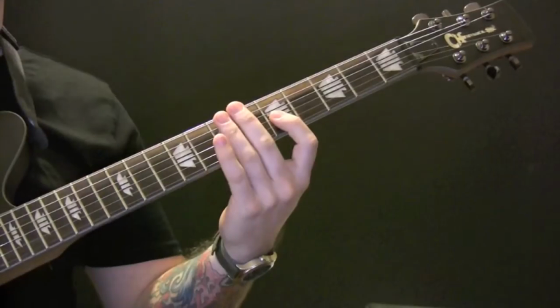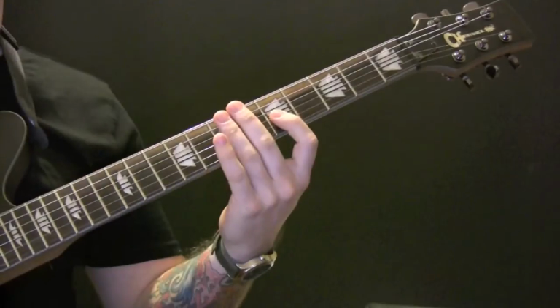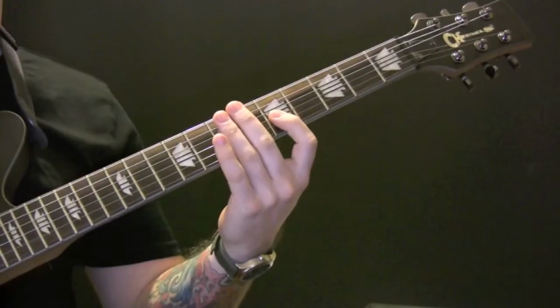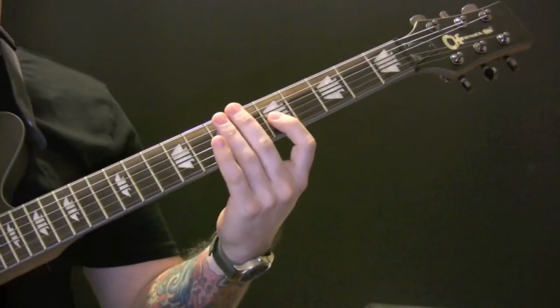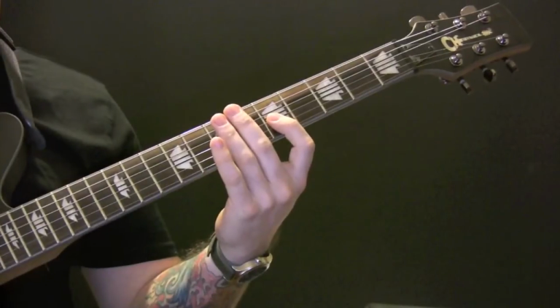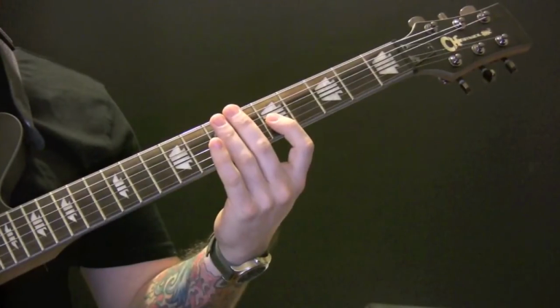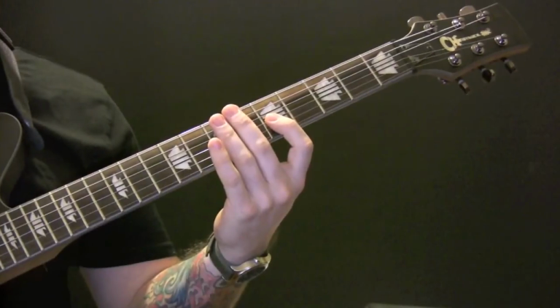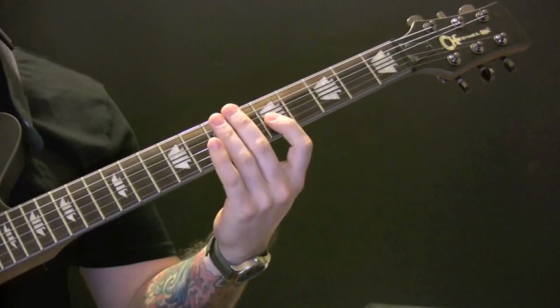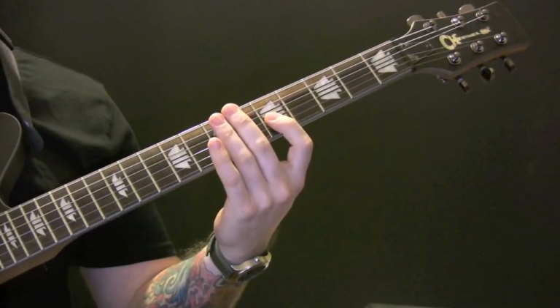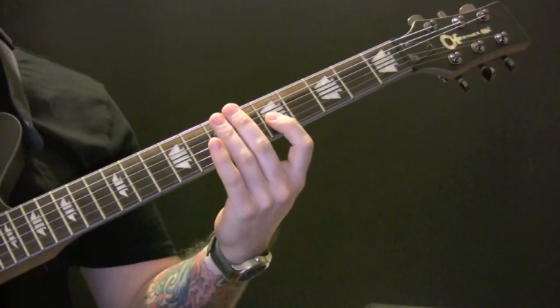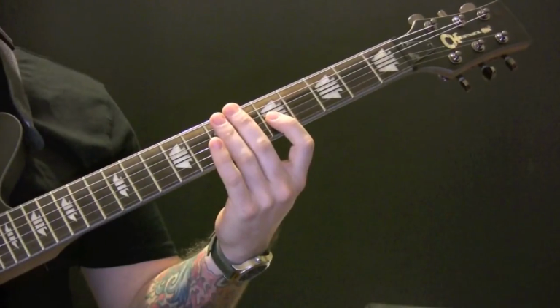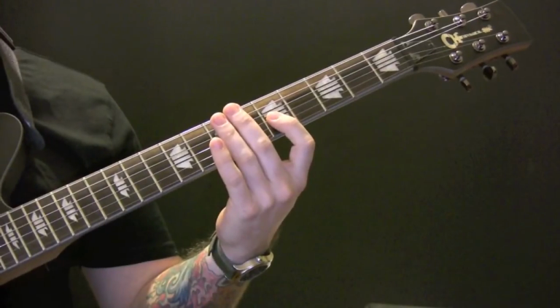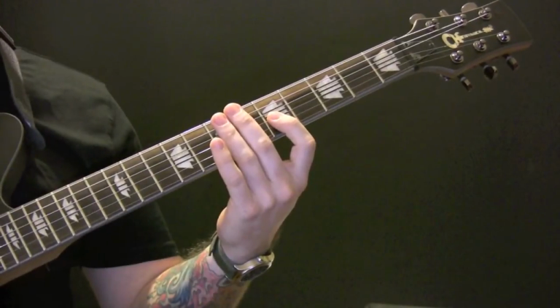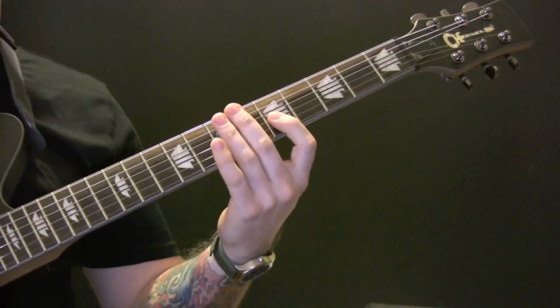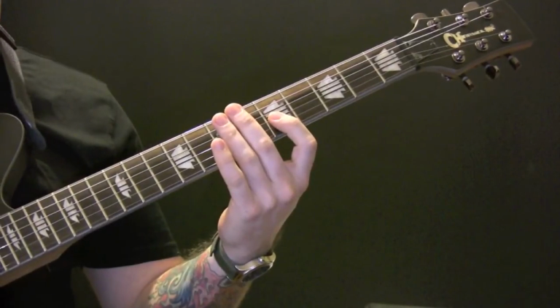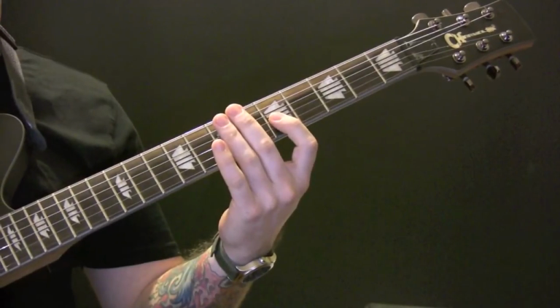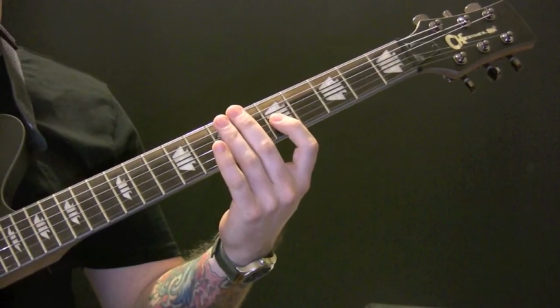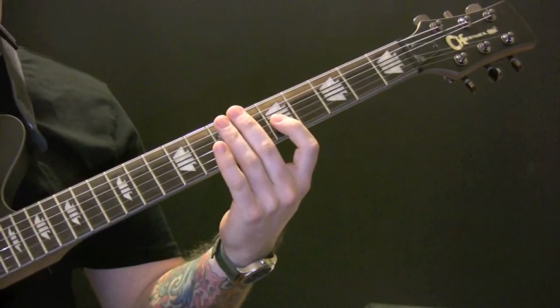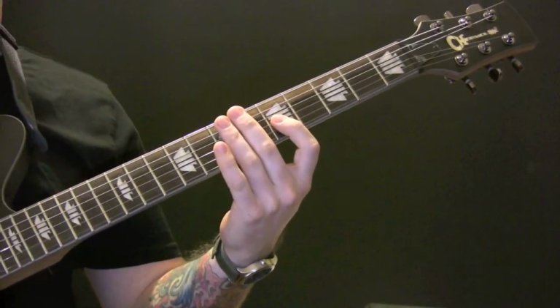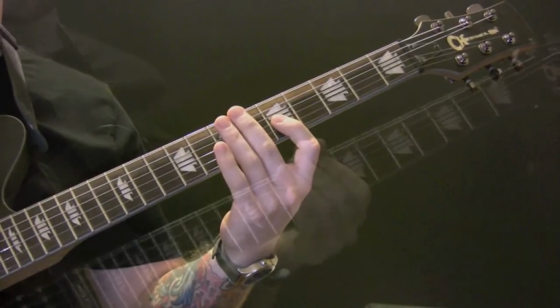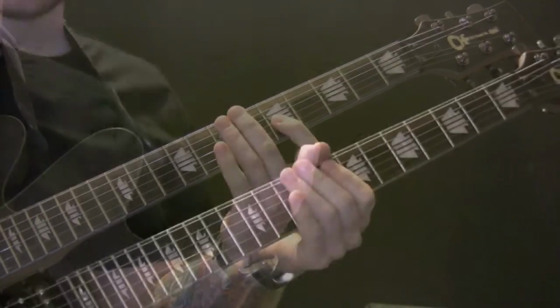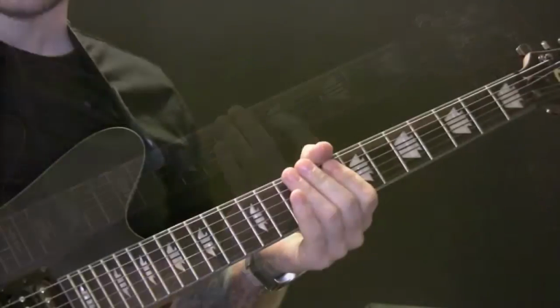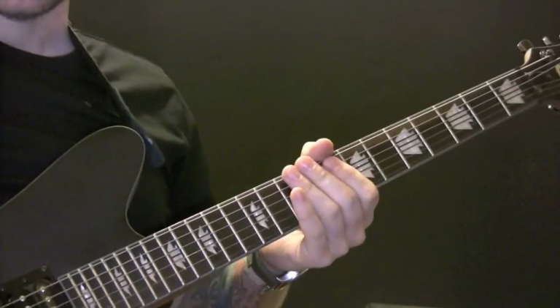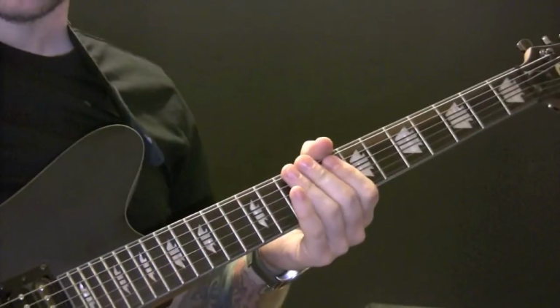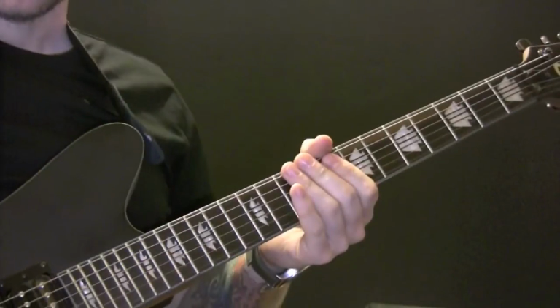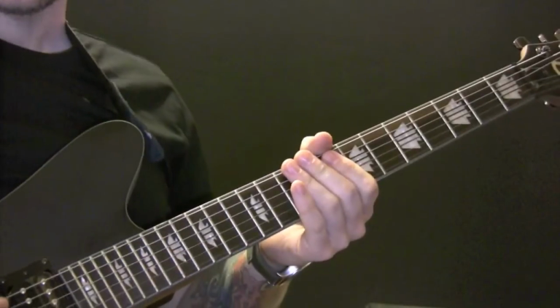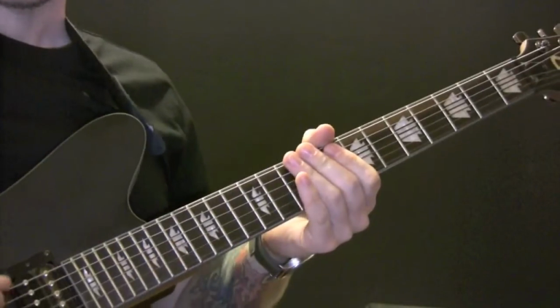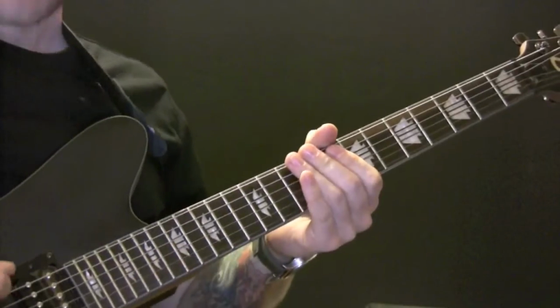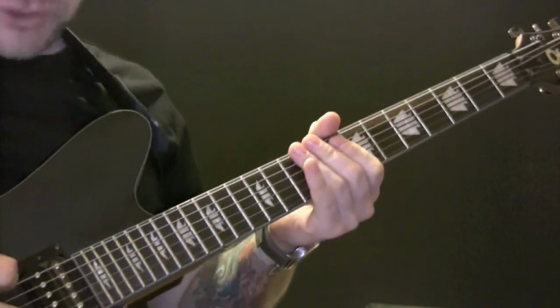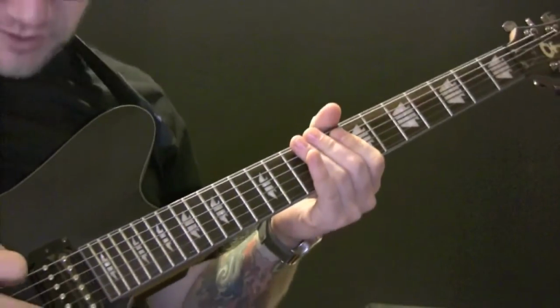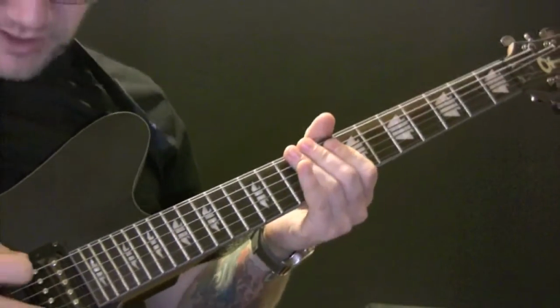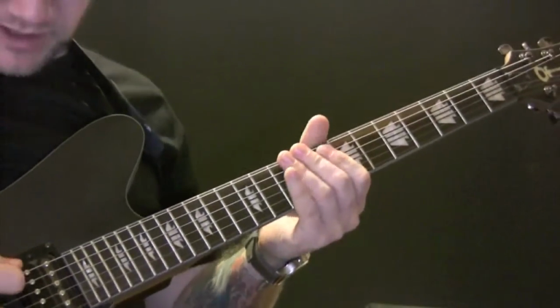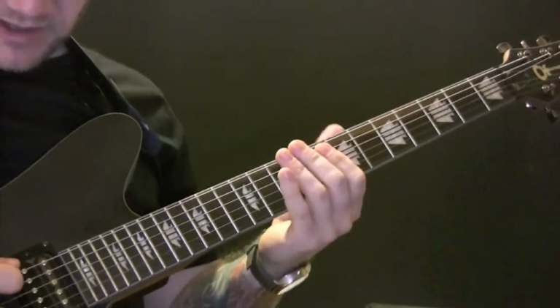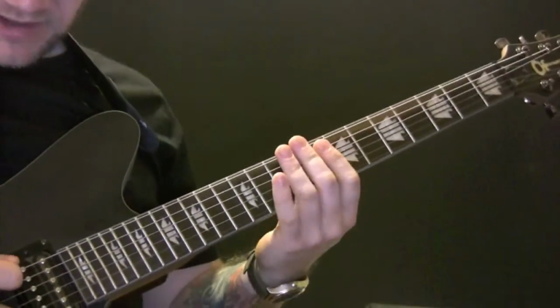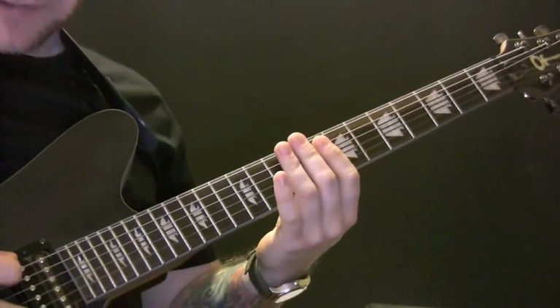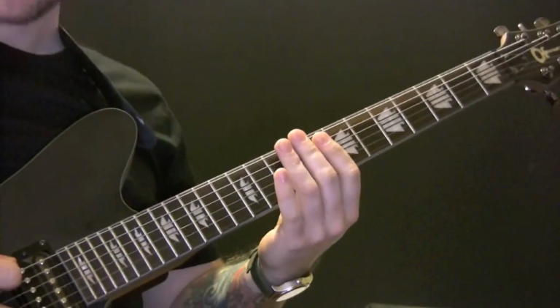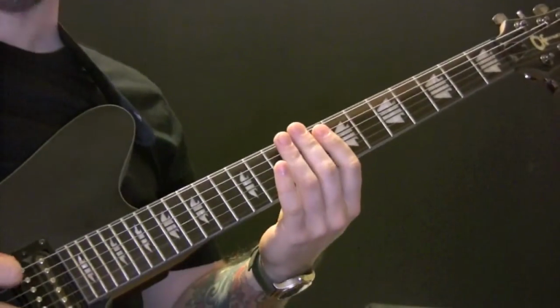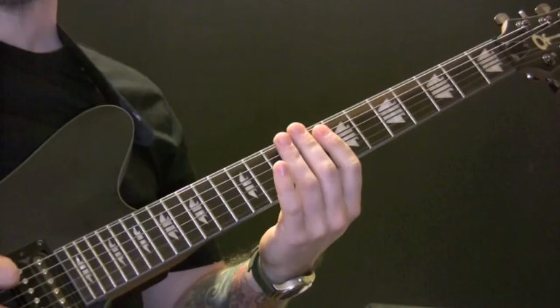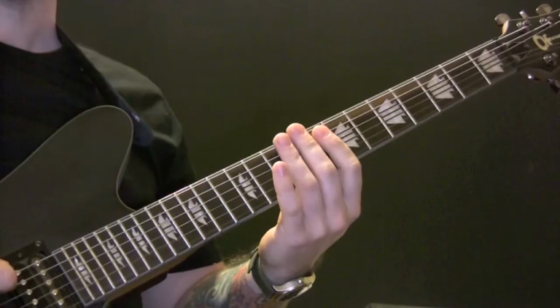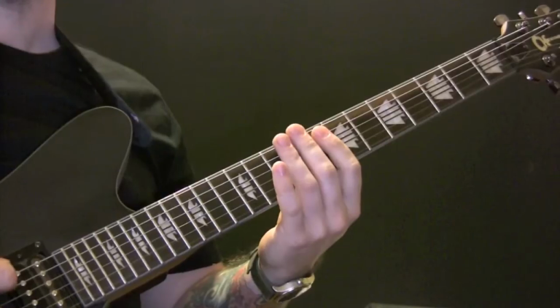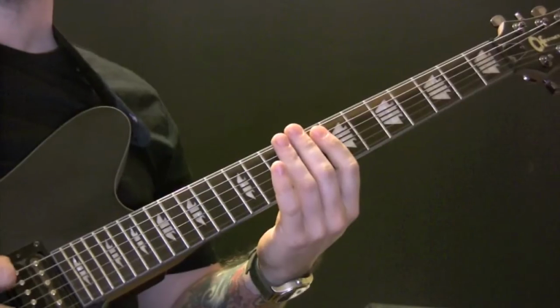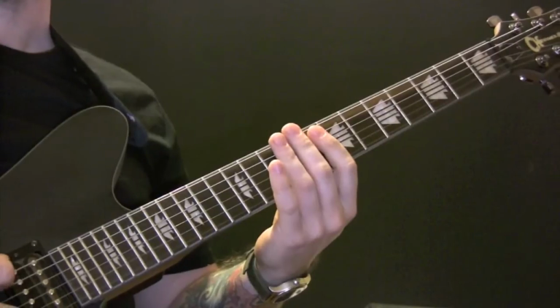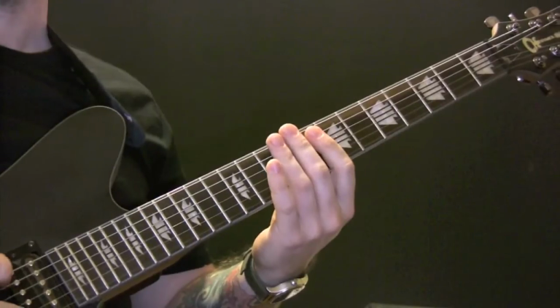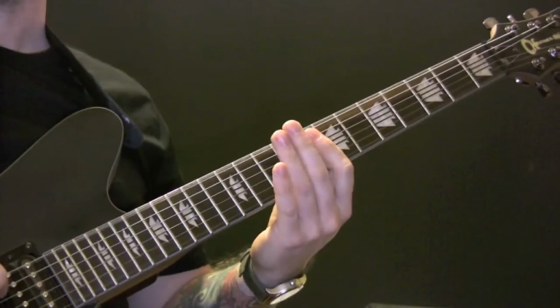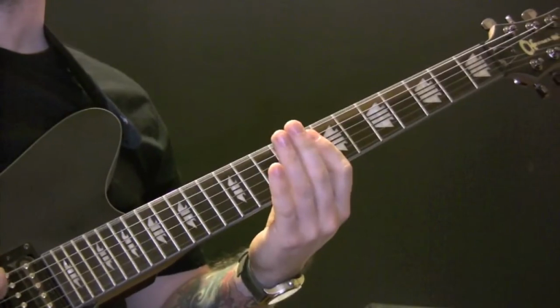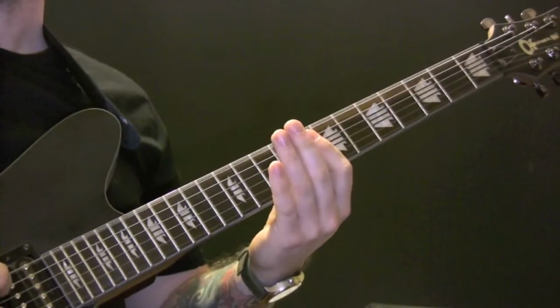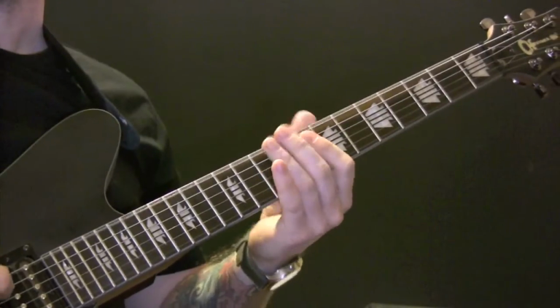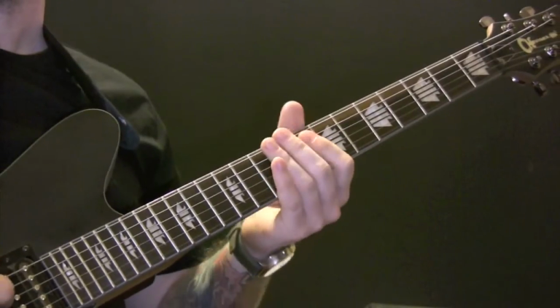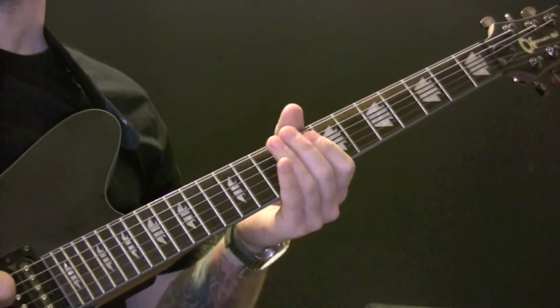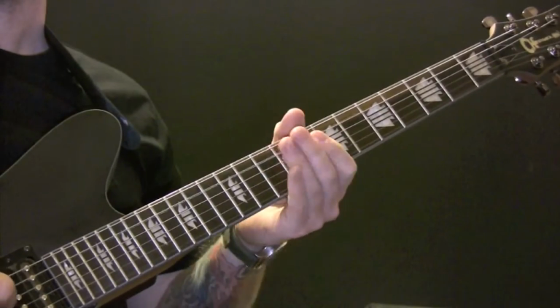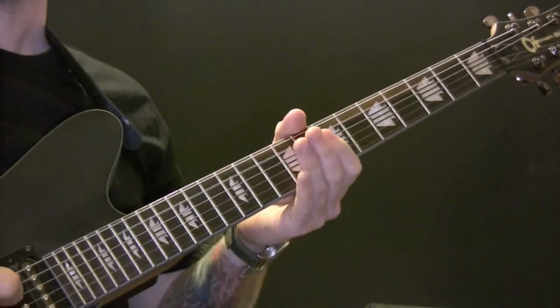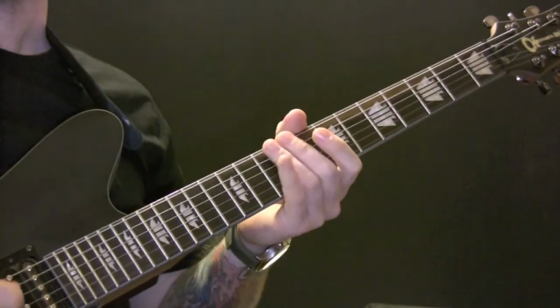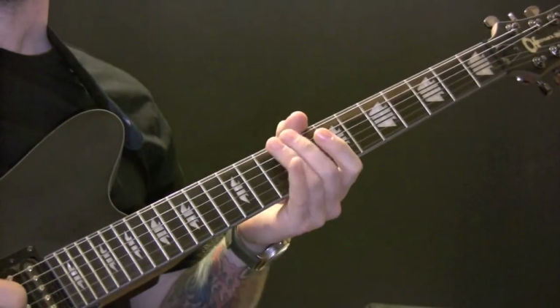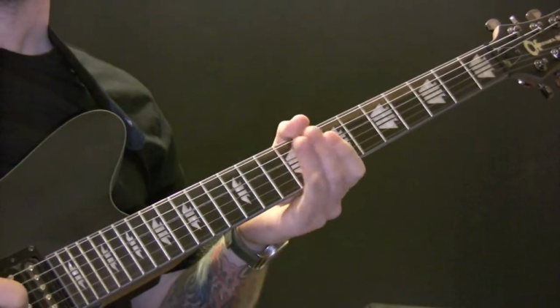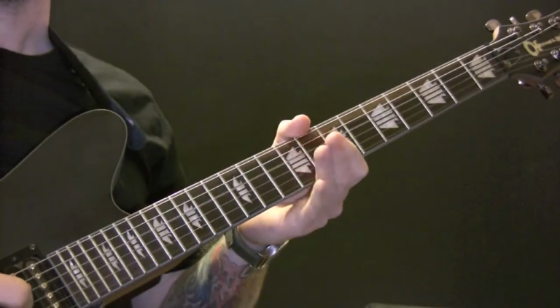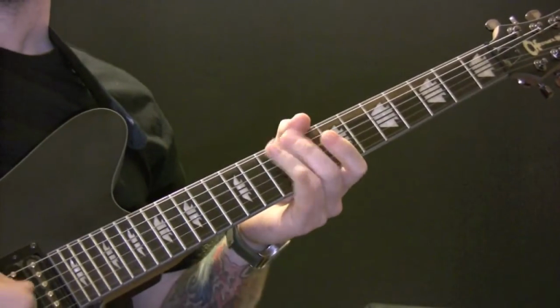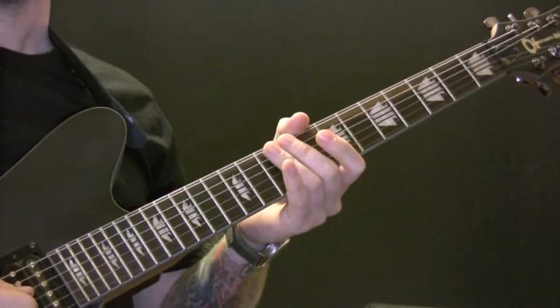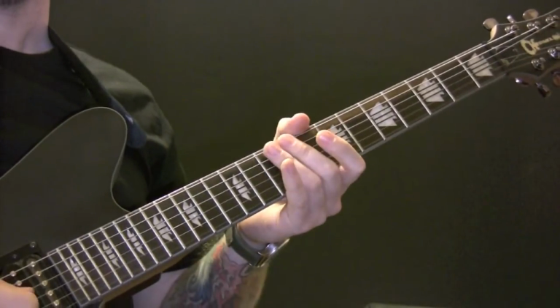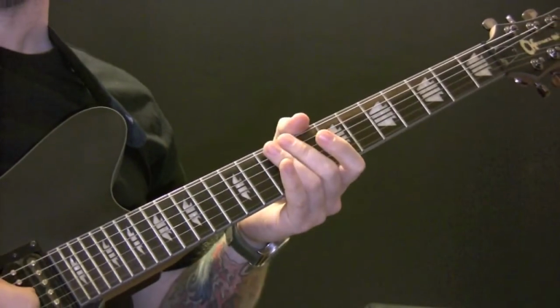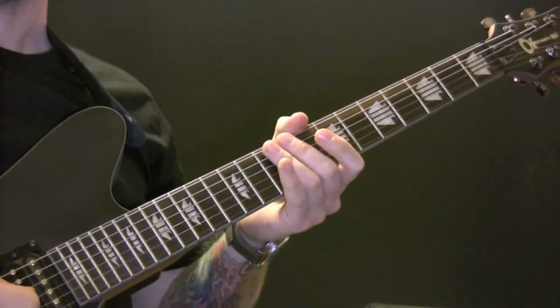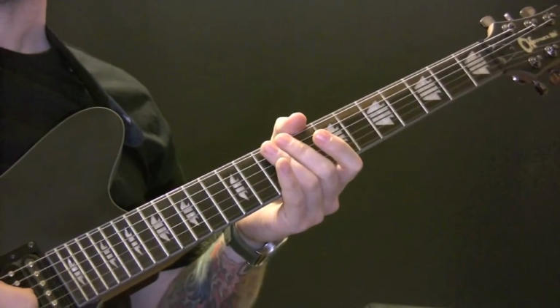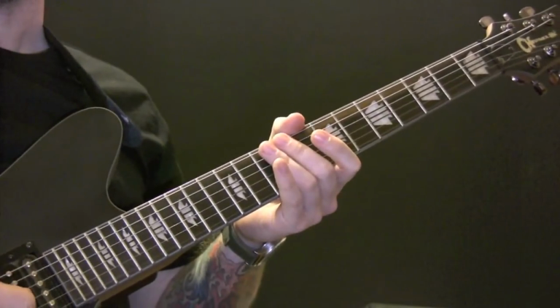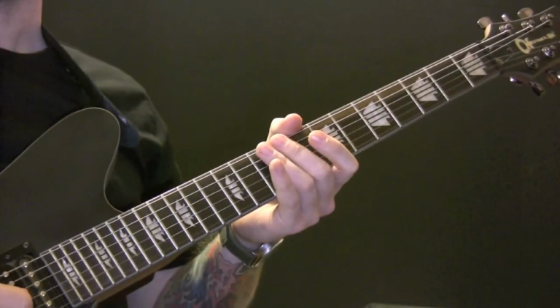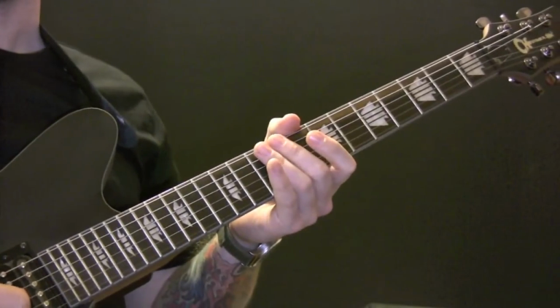How to play X by System of a Down. The tuning is C G C F A D.